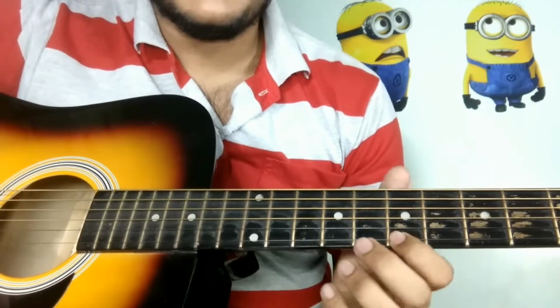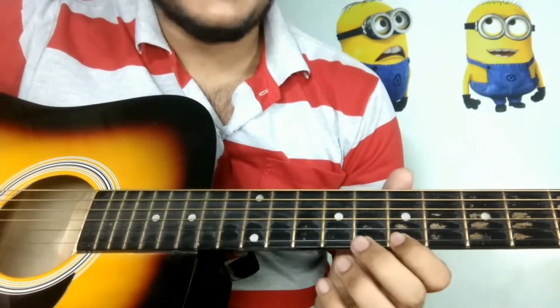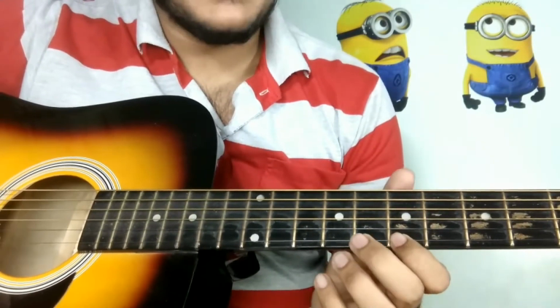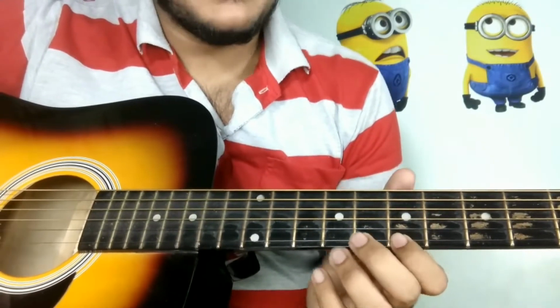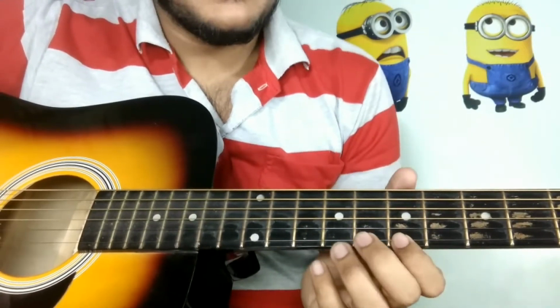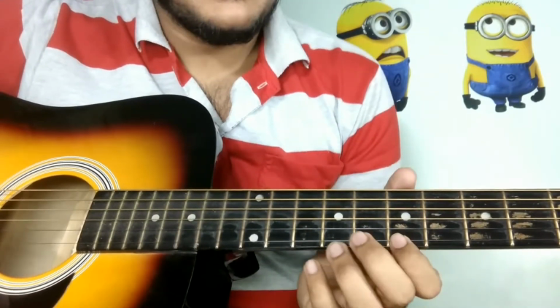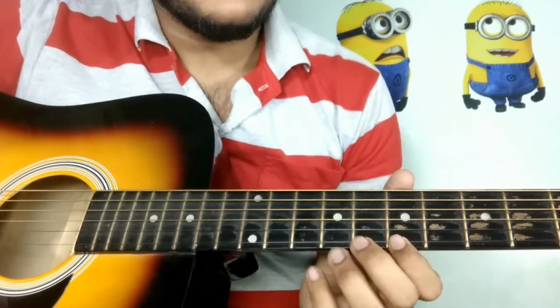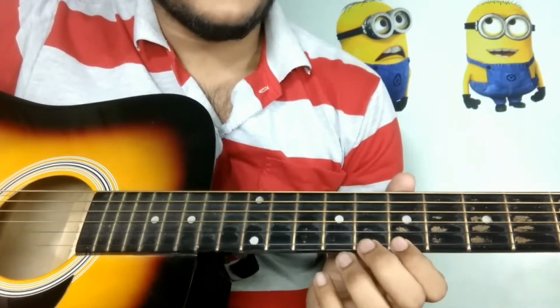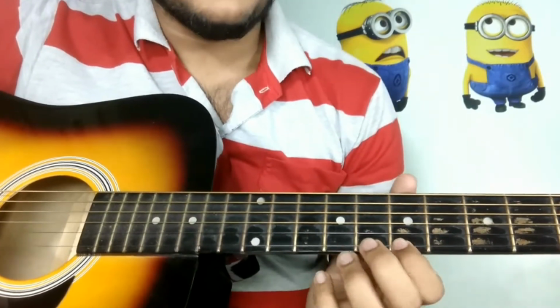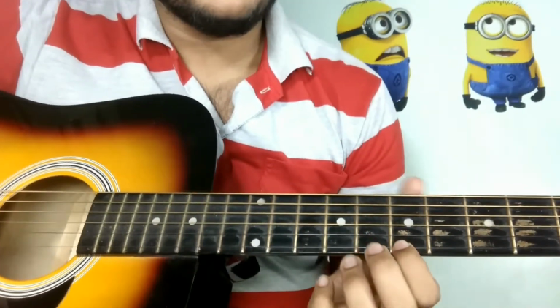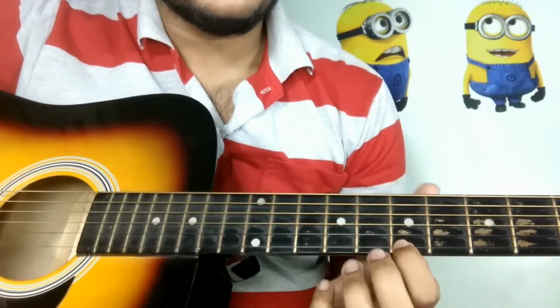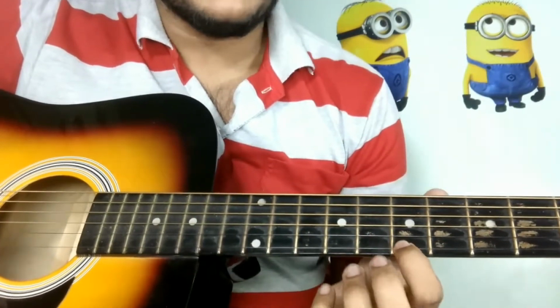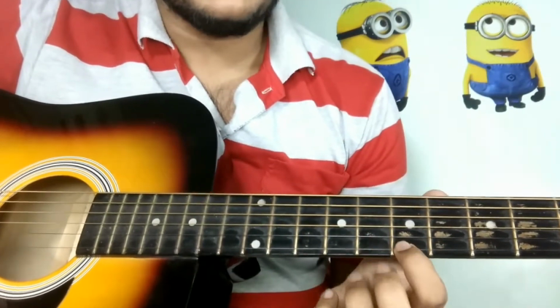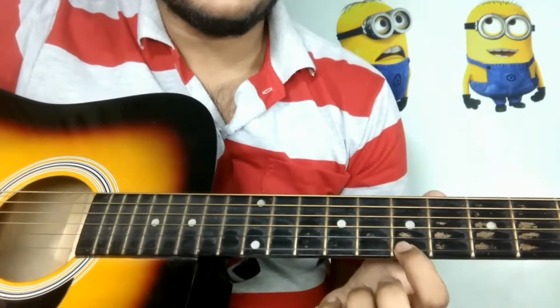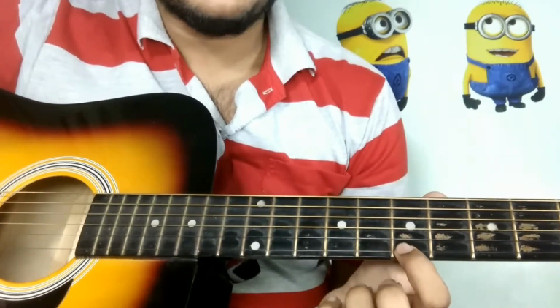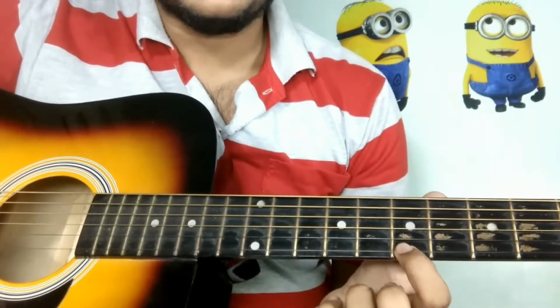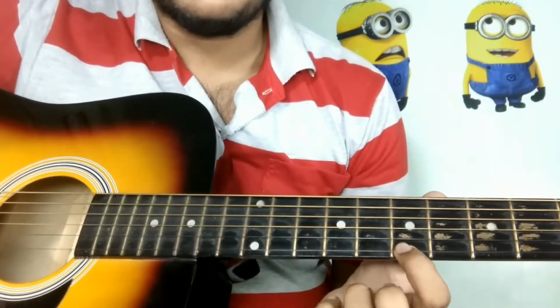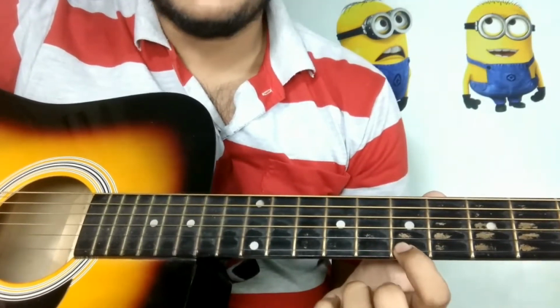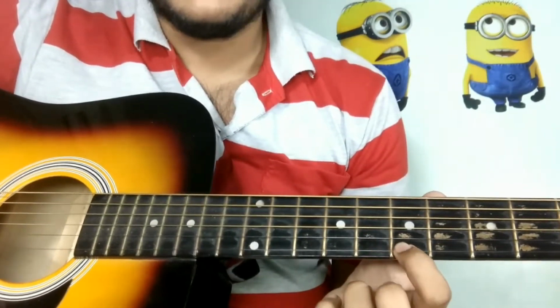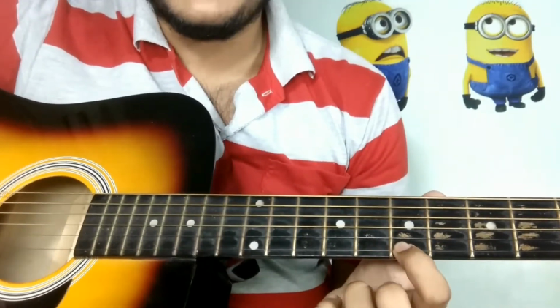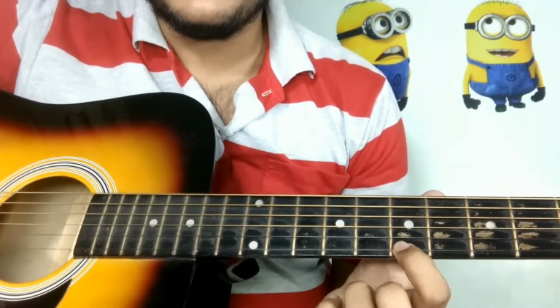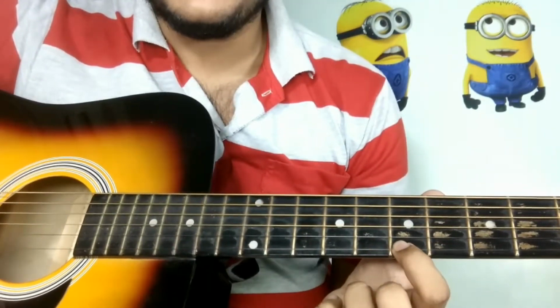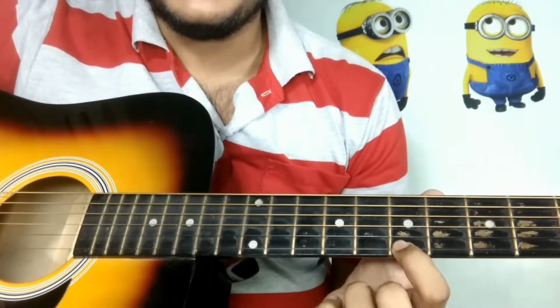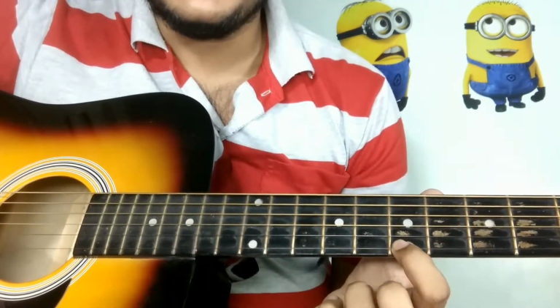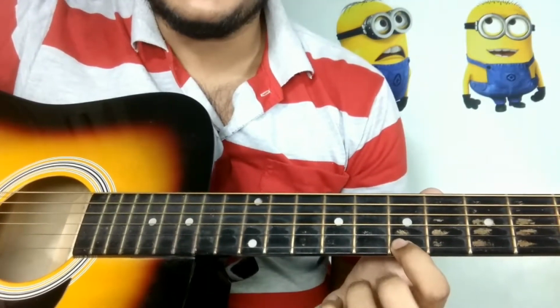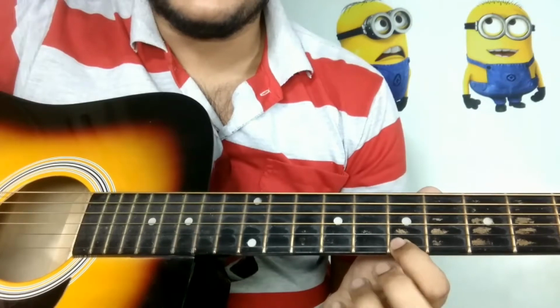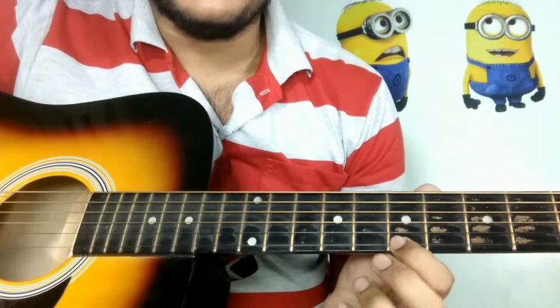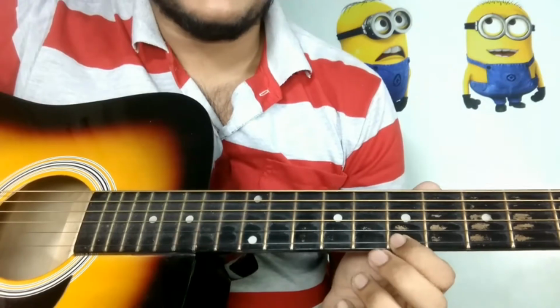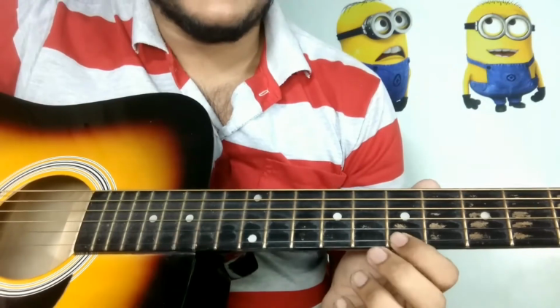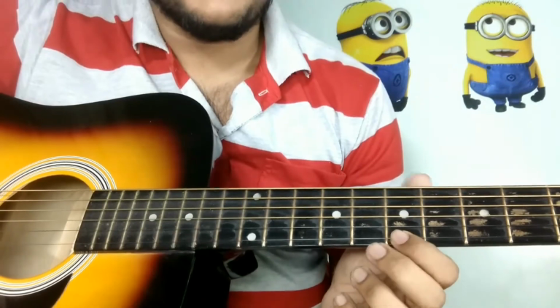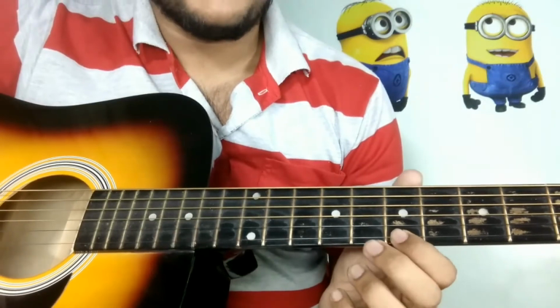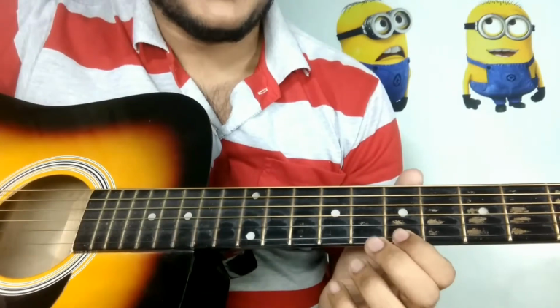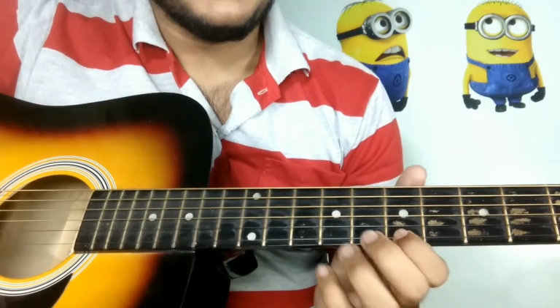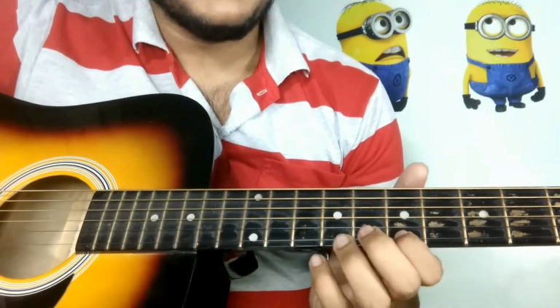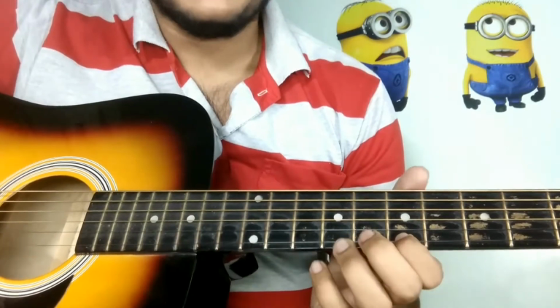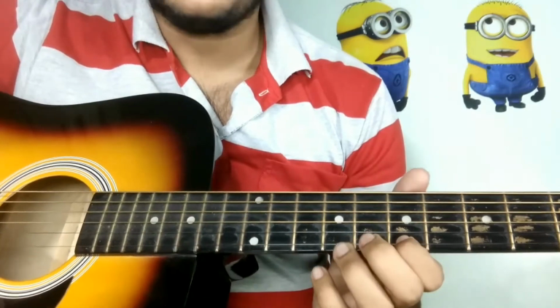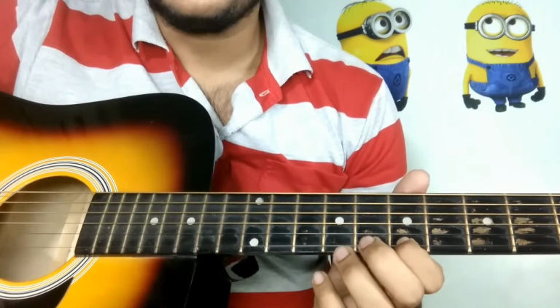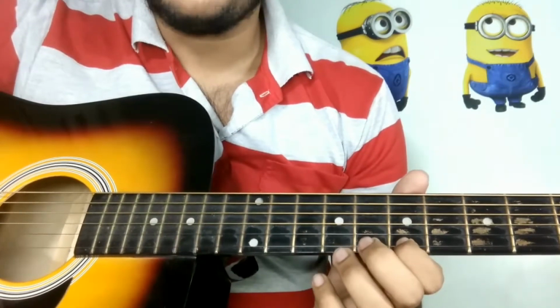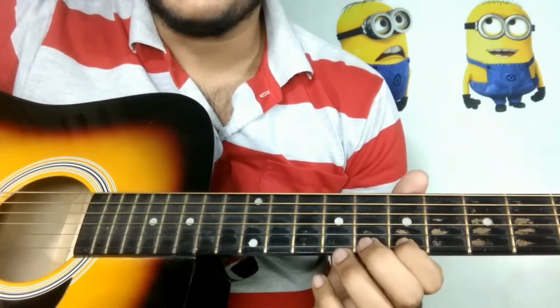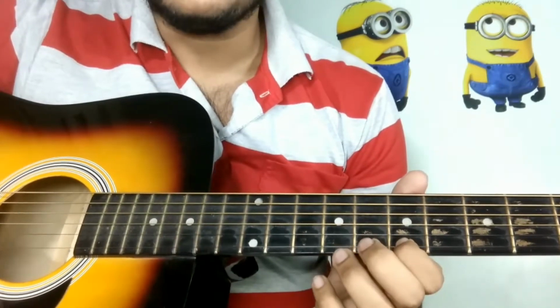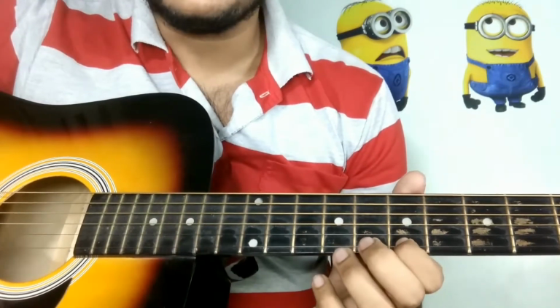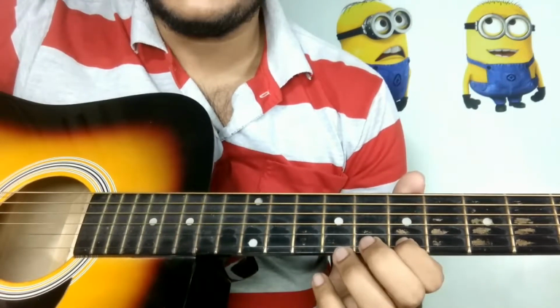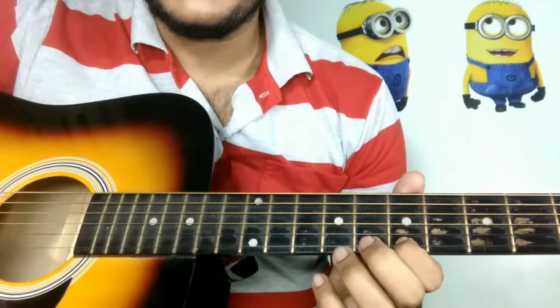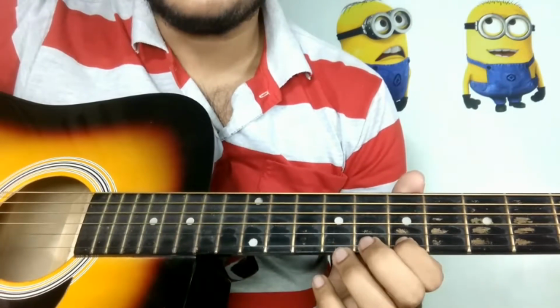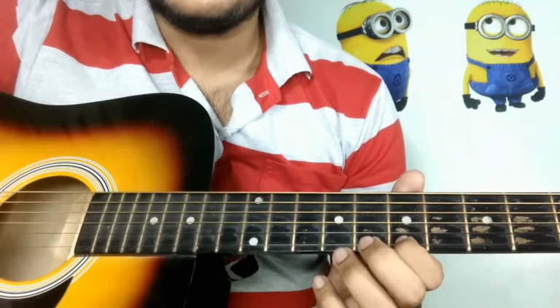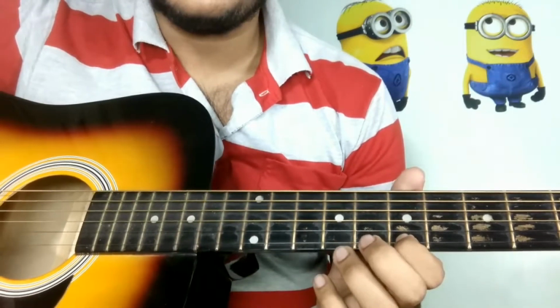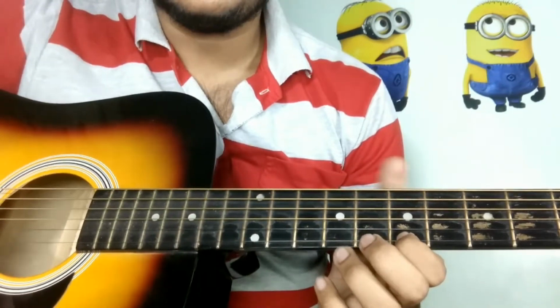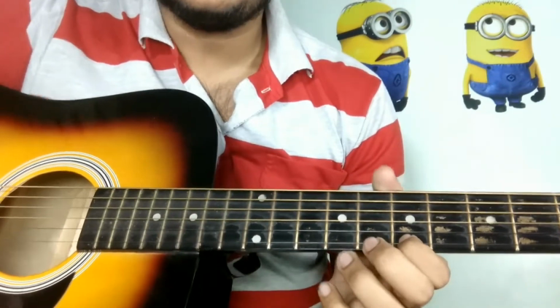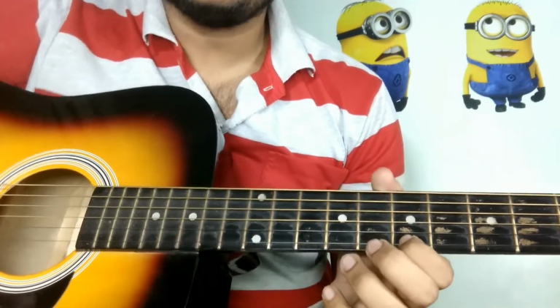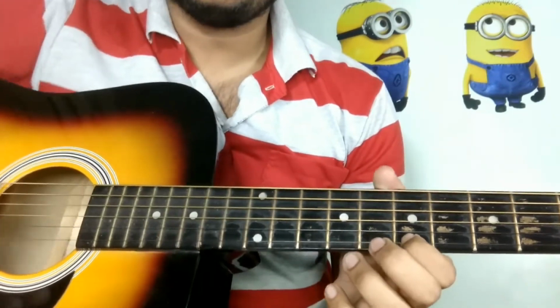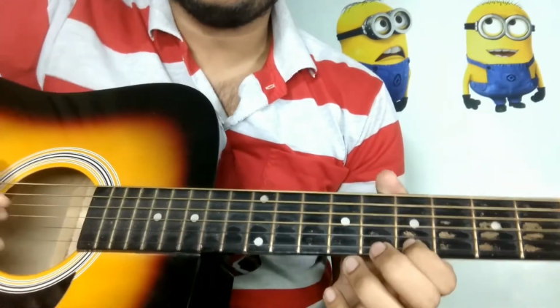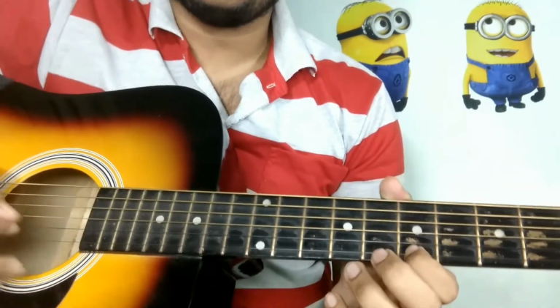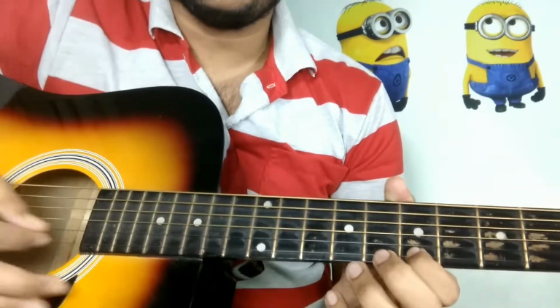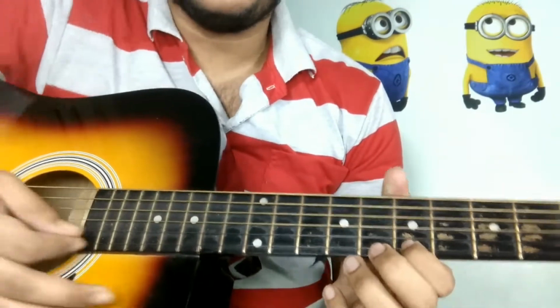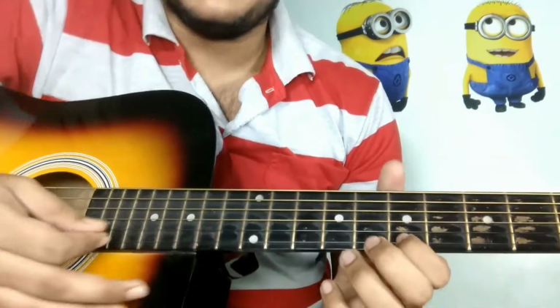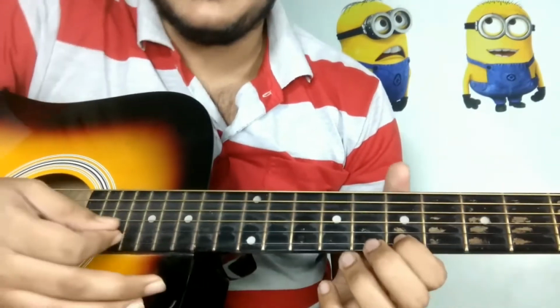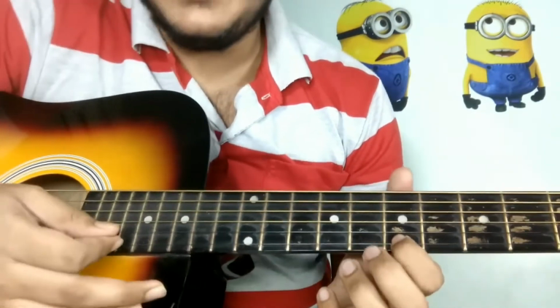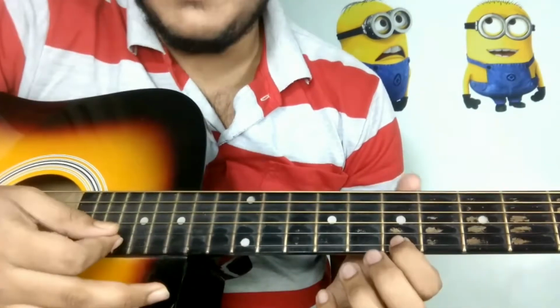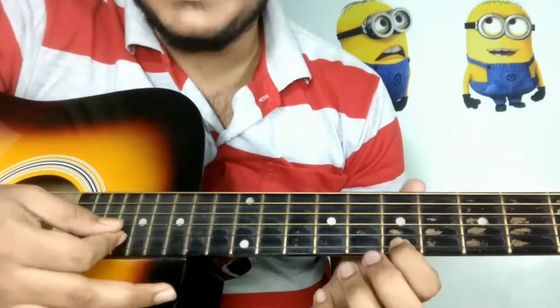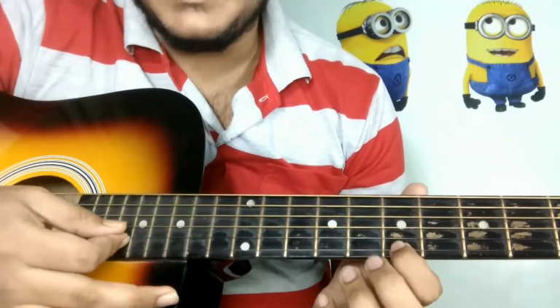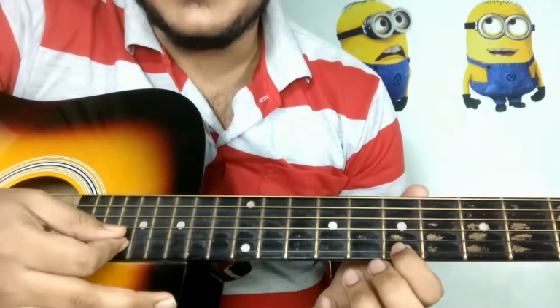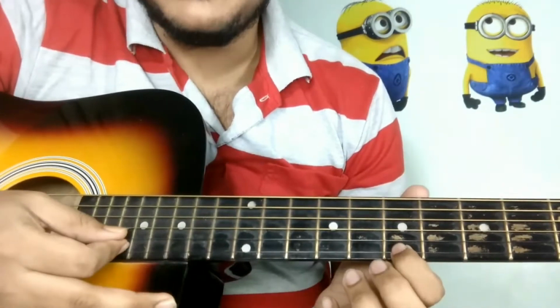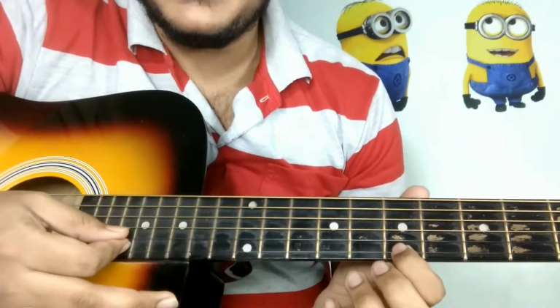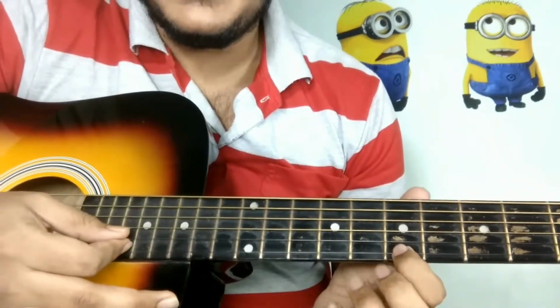We will start here. You will start with the 7th fret of the E string. You can see the tabs on screen and I will guide you through it.